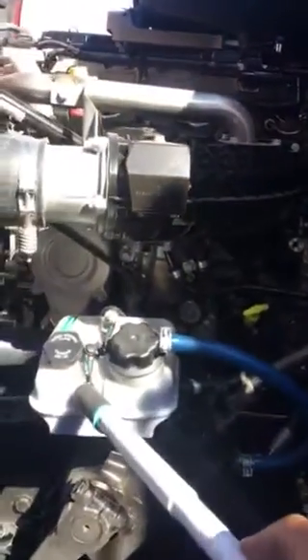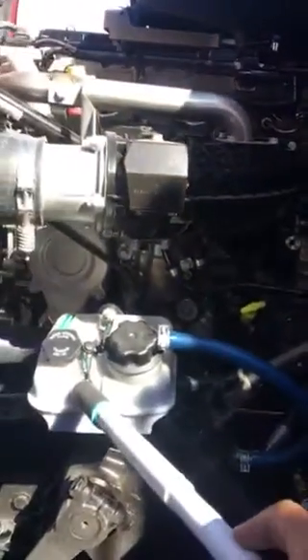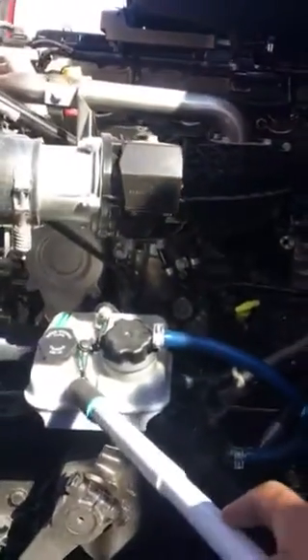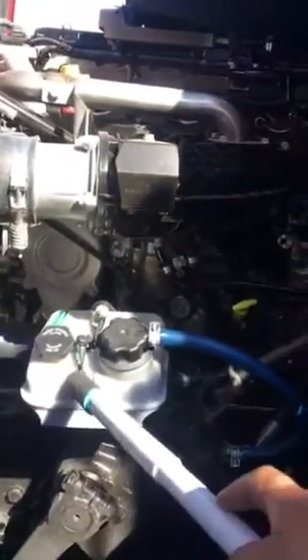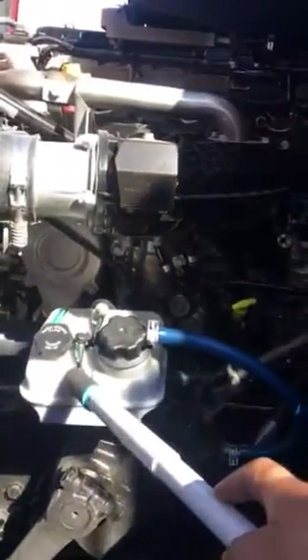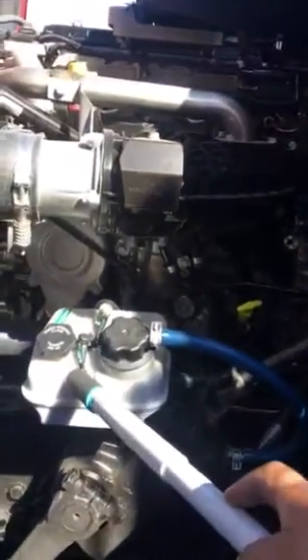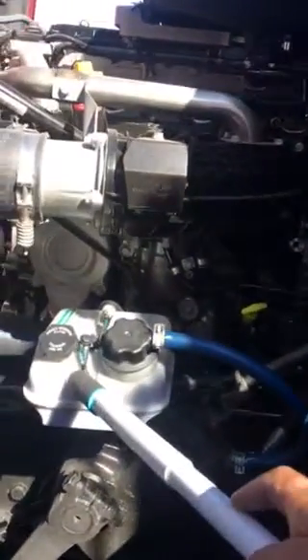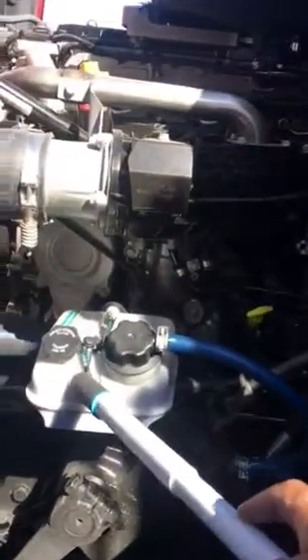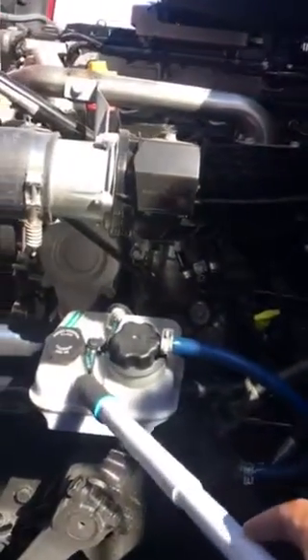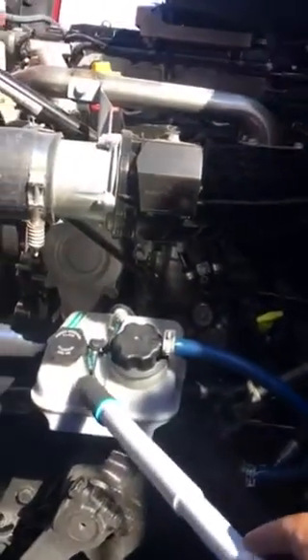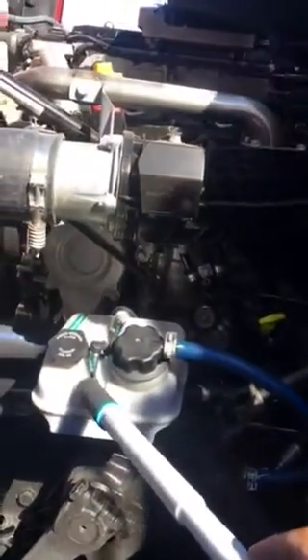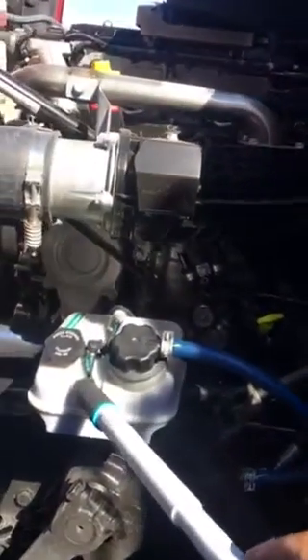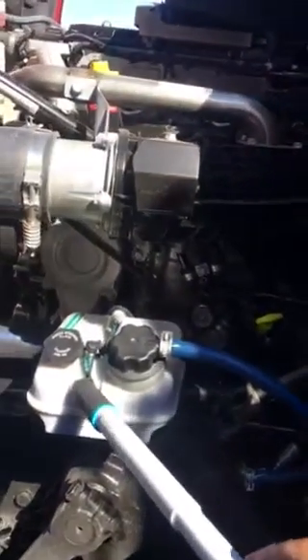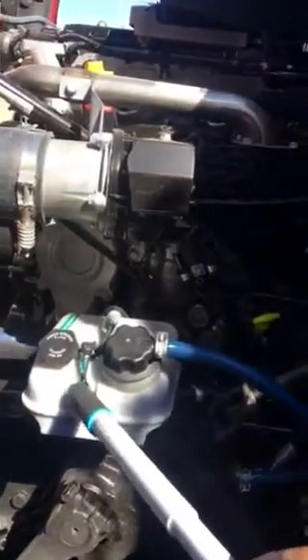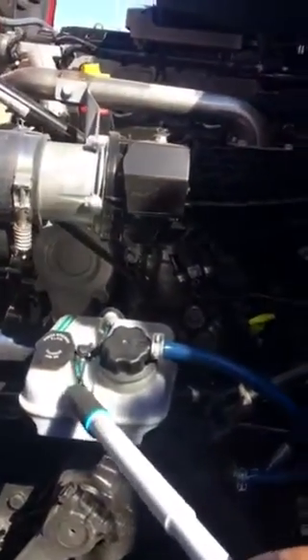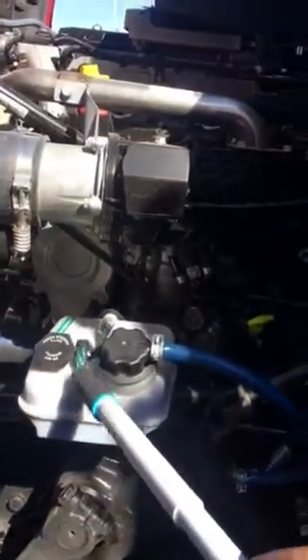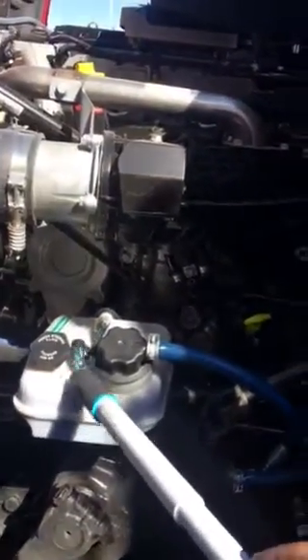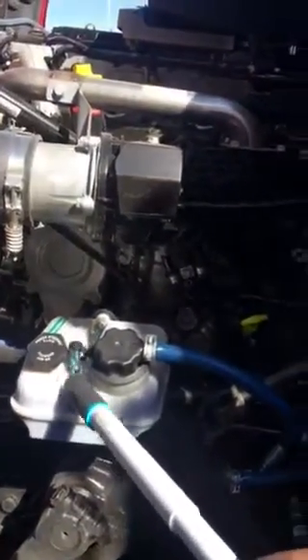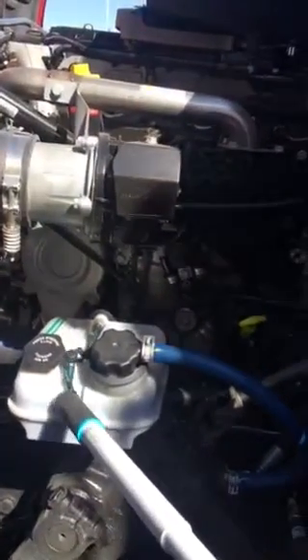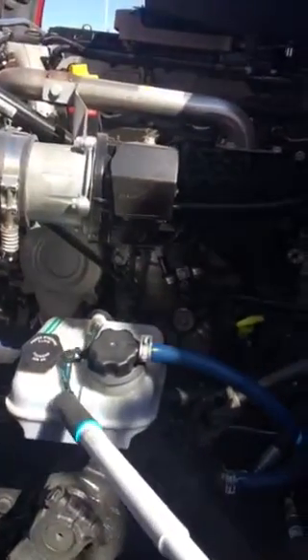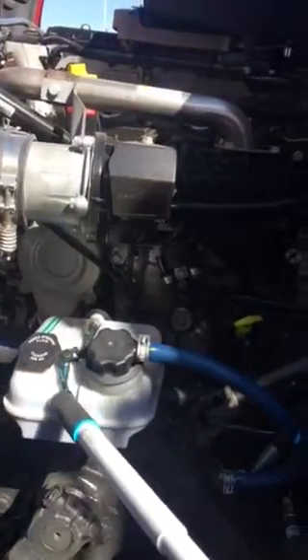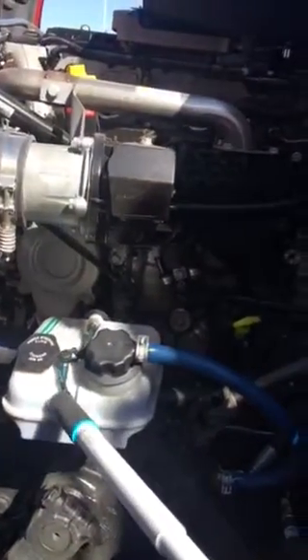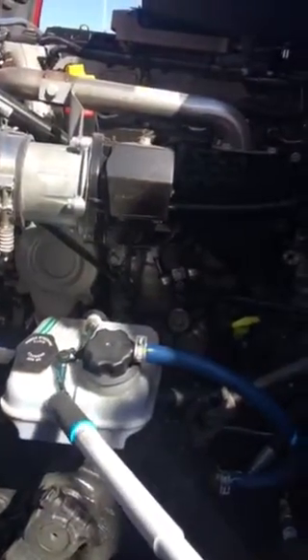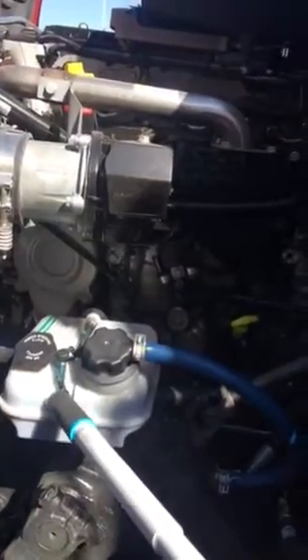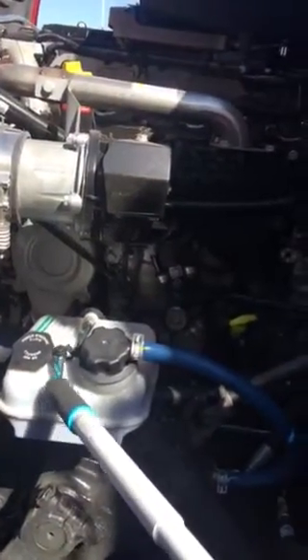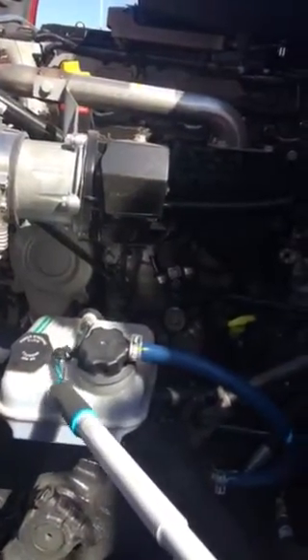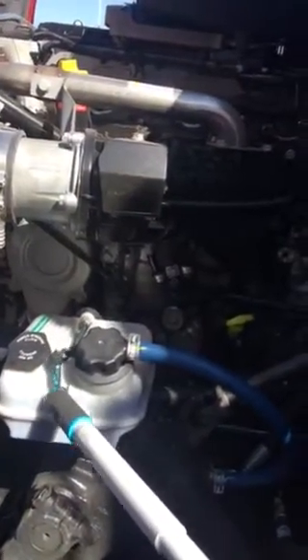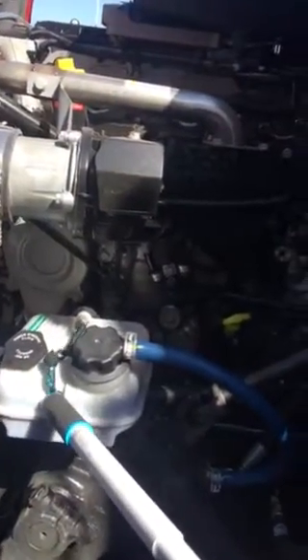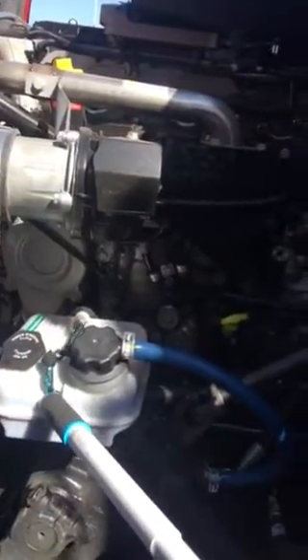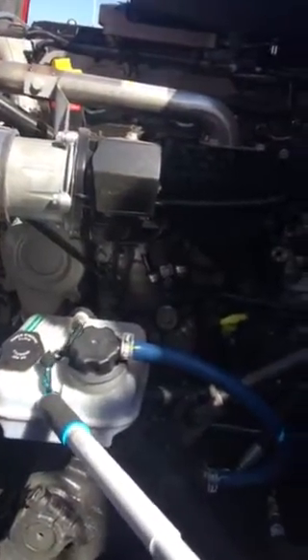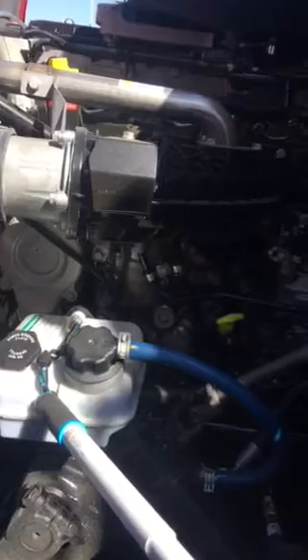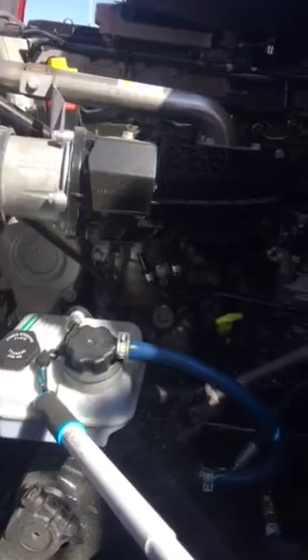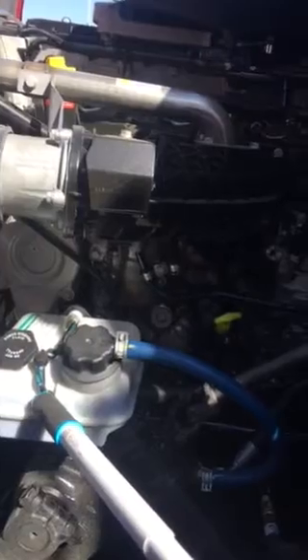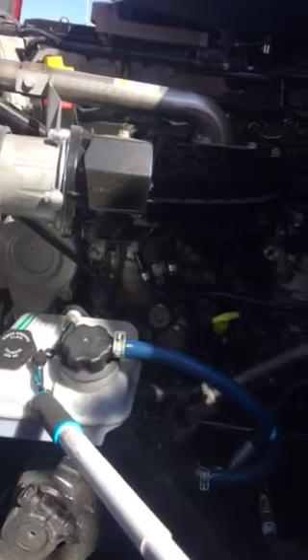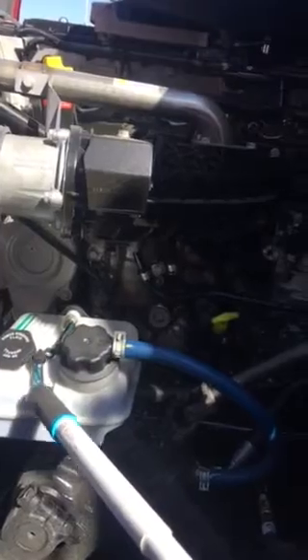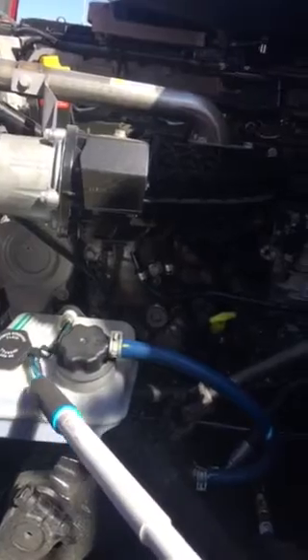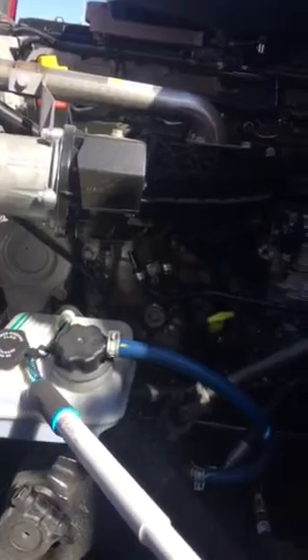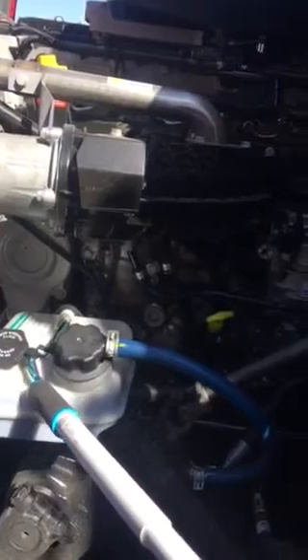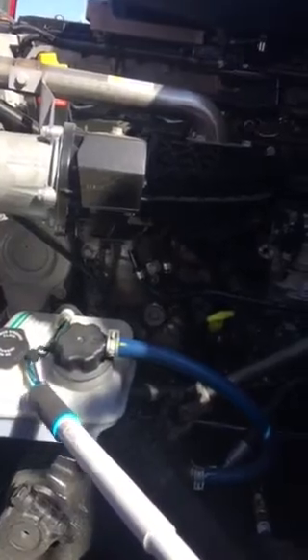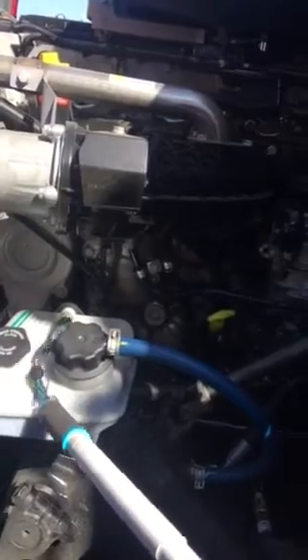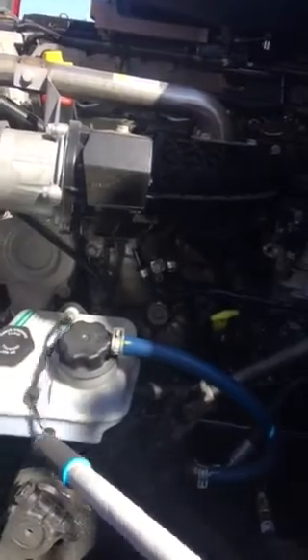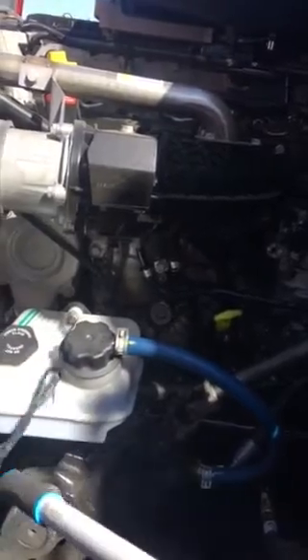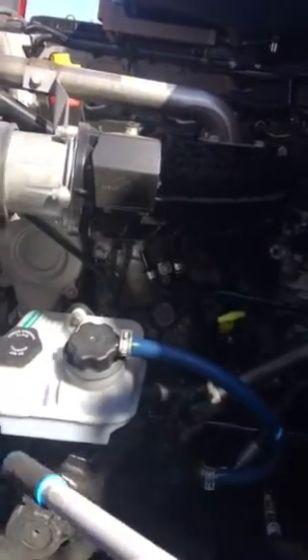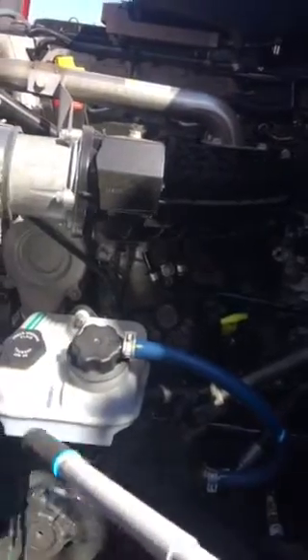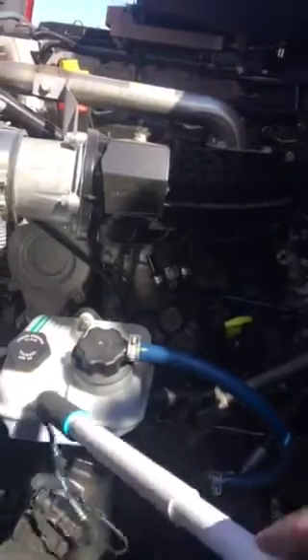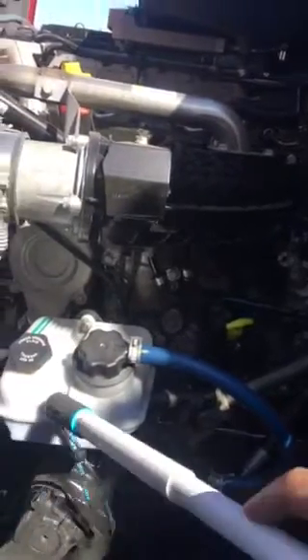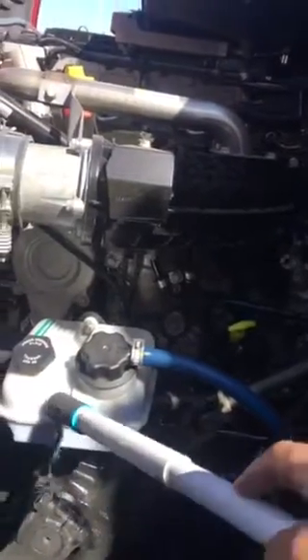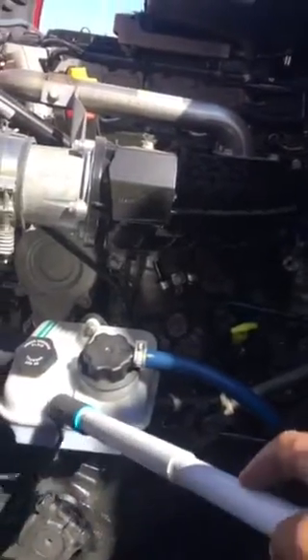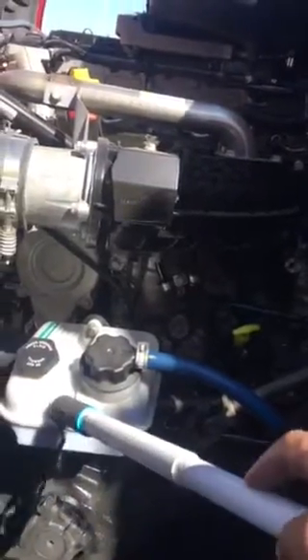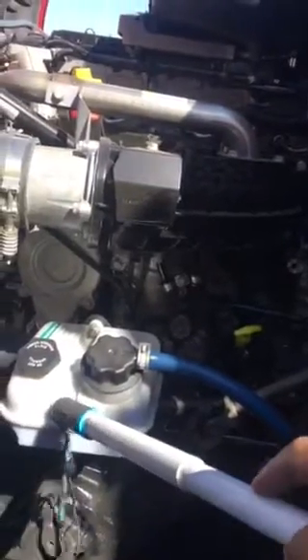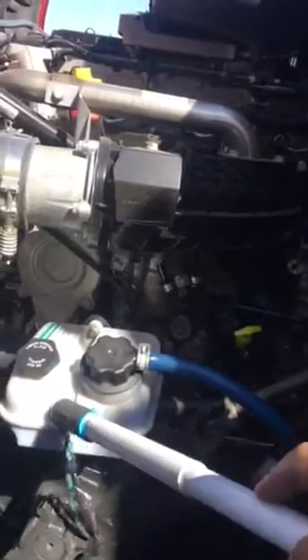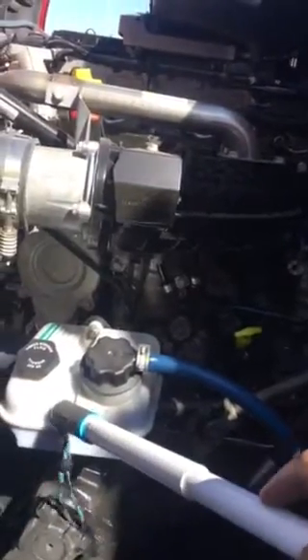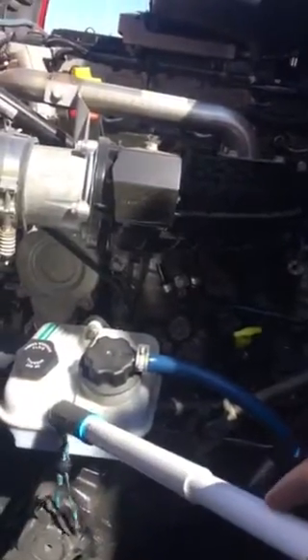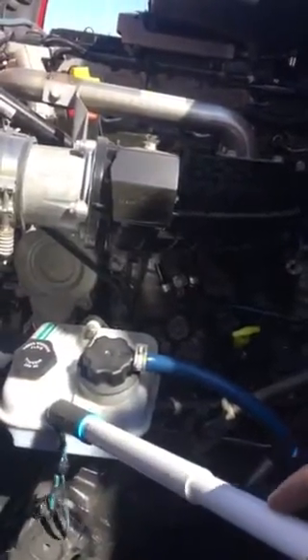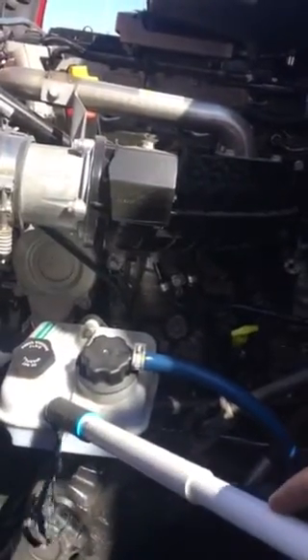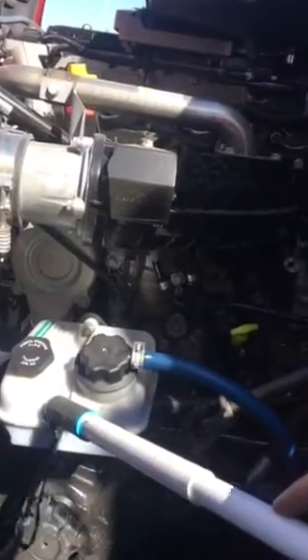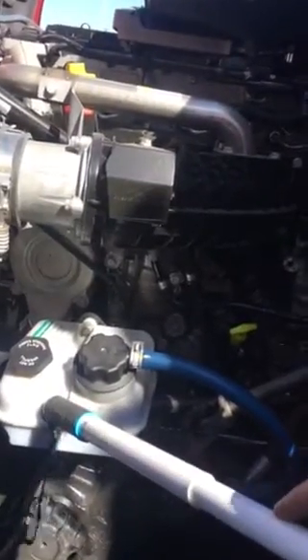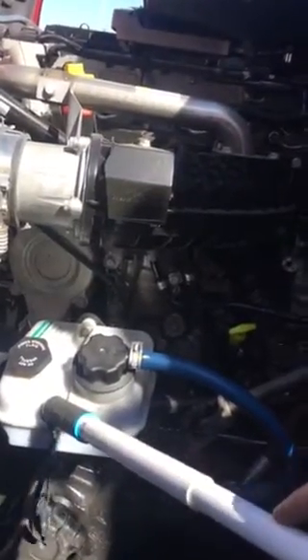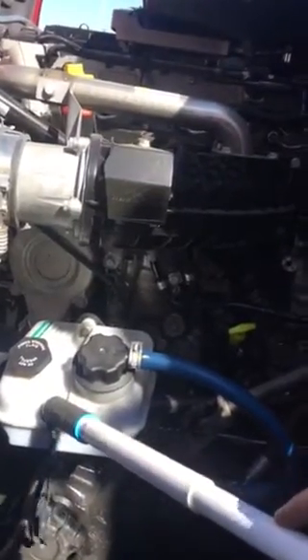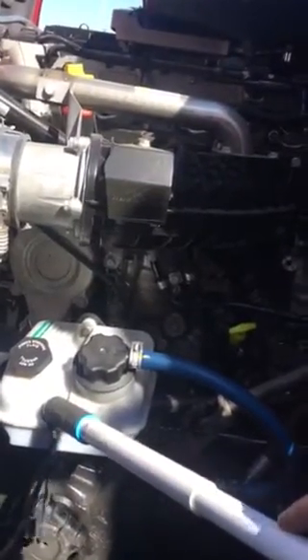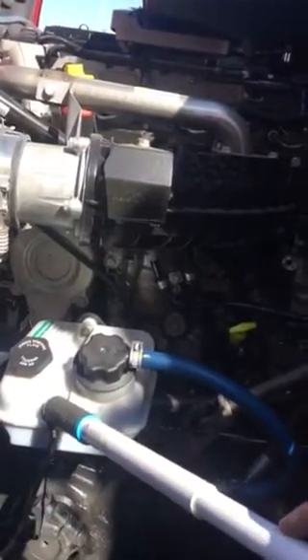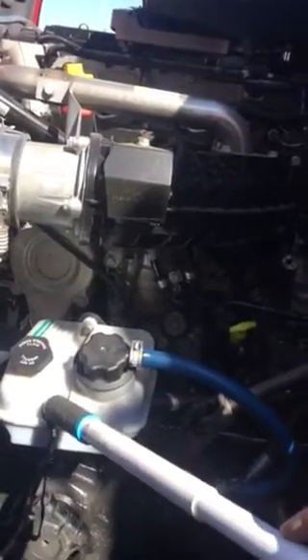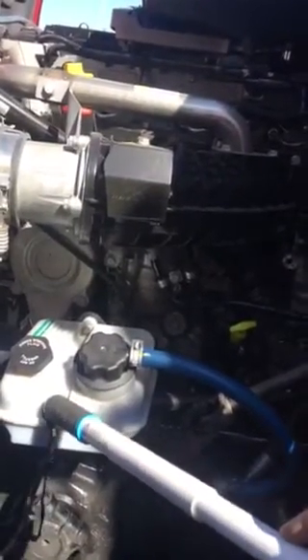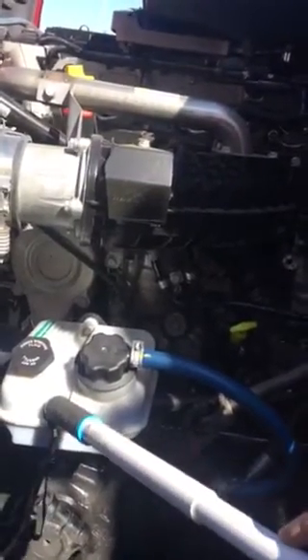Power steering fluid. It's properly mounted secure, not cracked or broken. It's not leaking. It's filled up to the manufacturer specification.